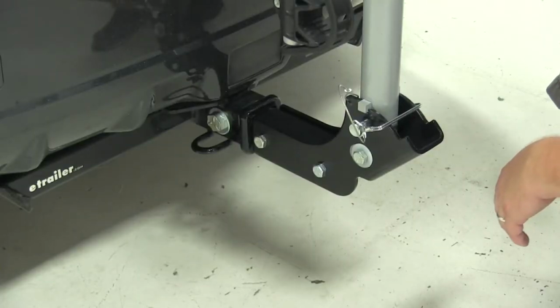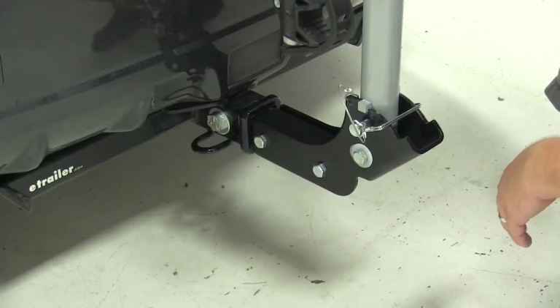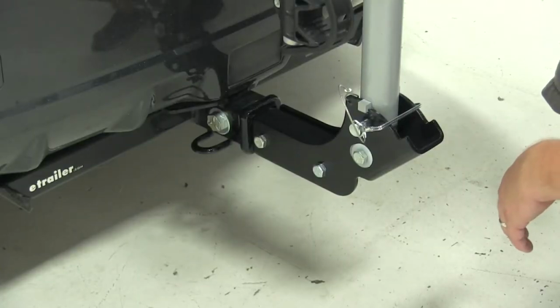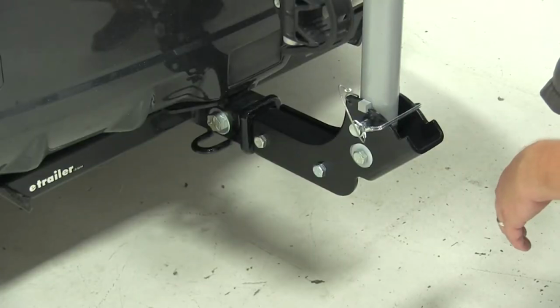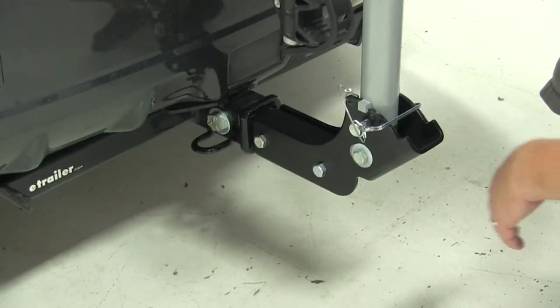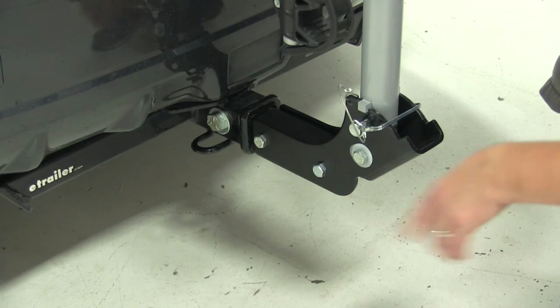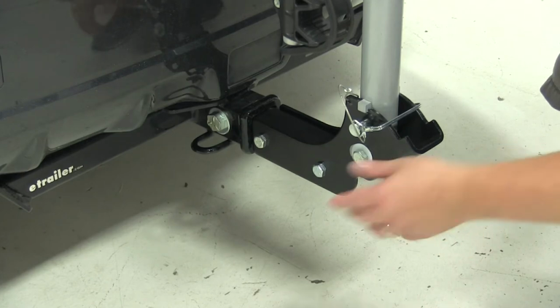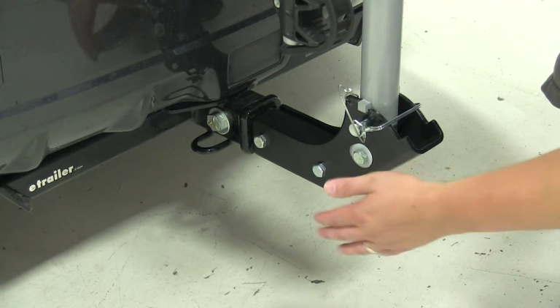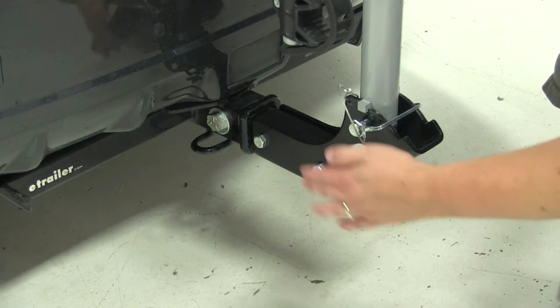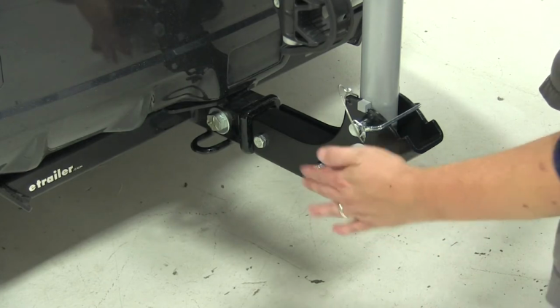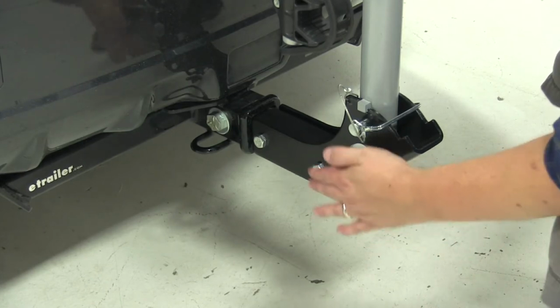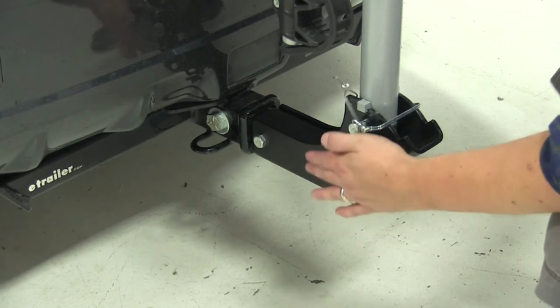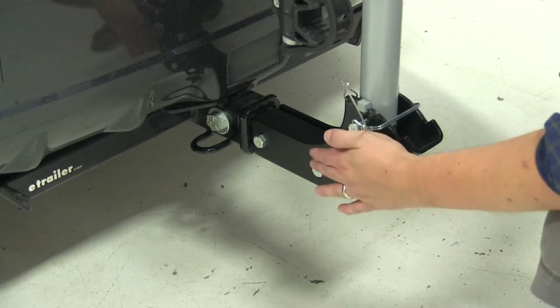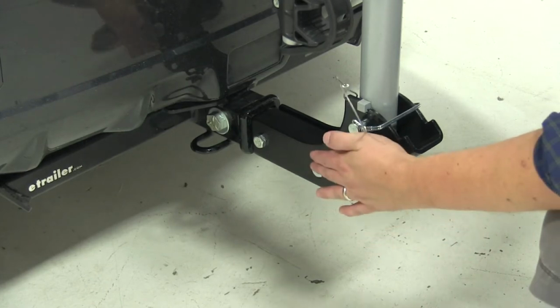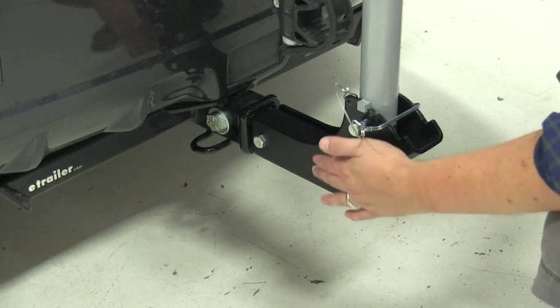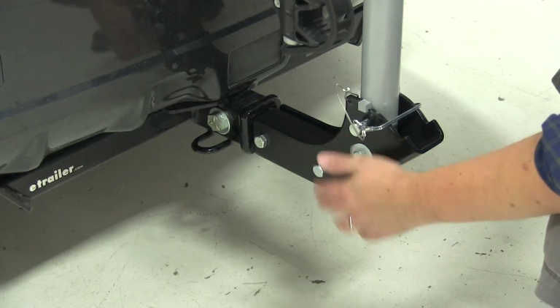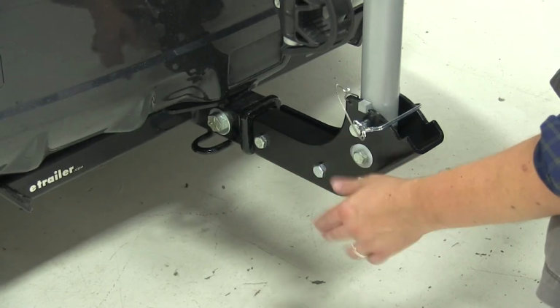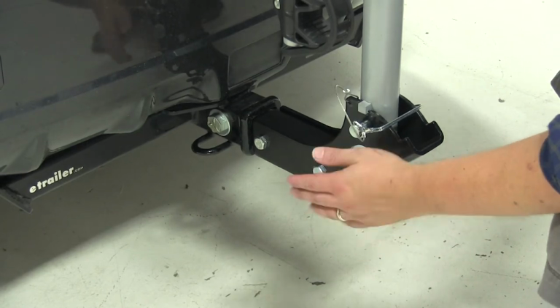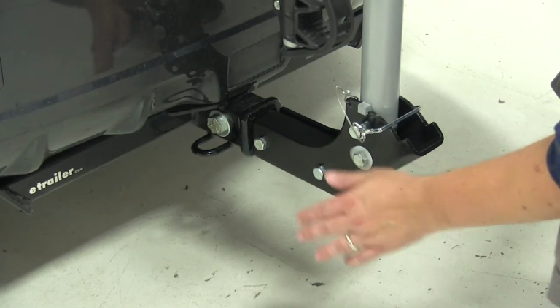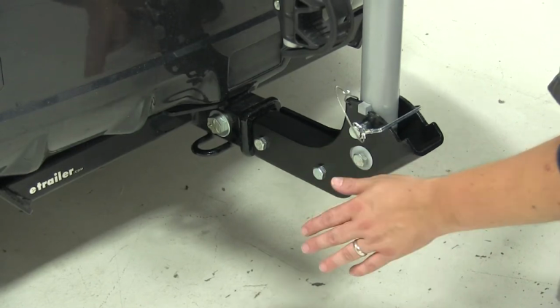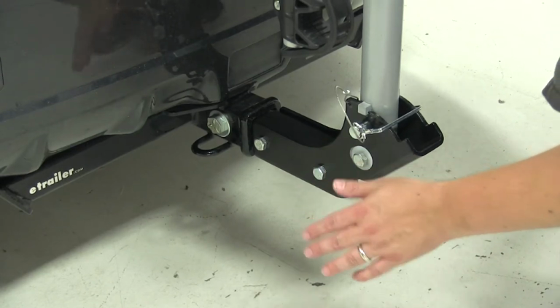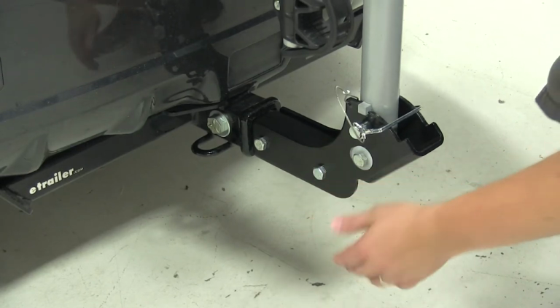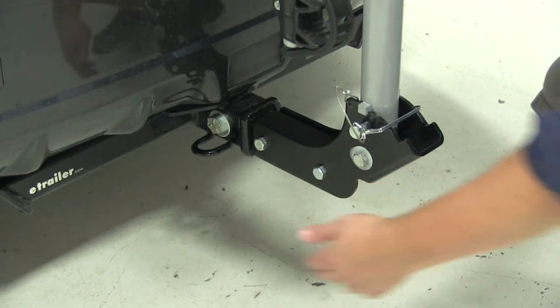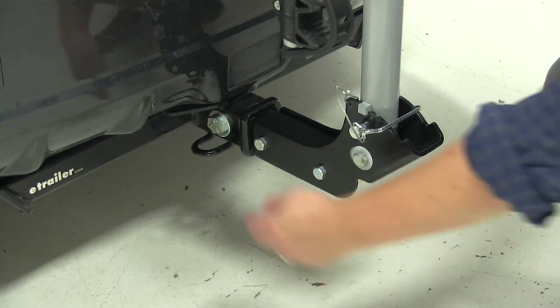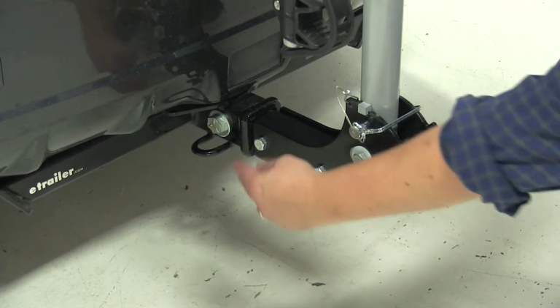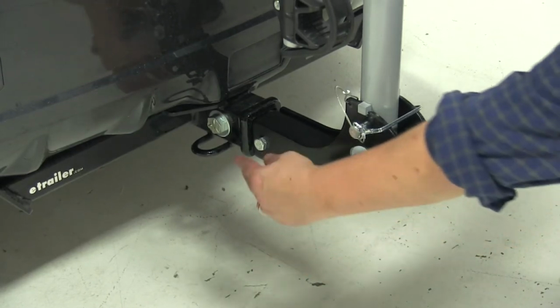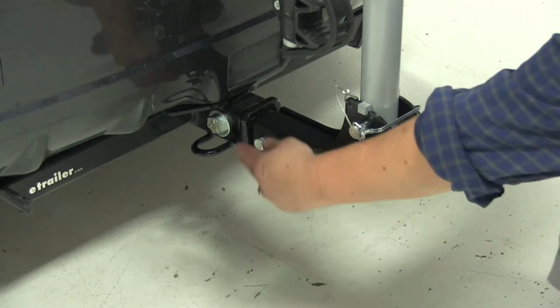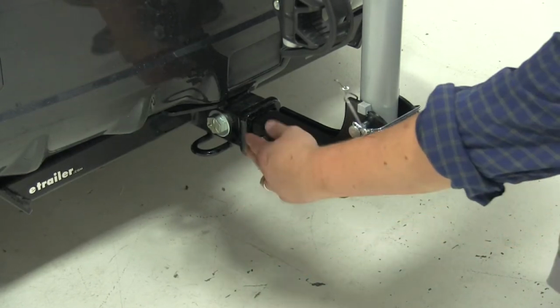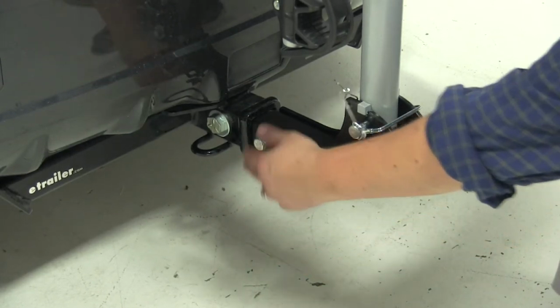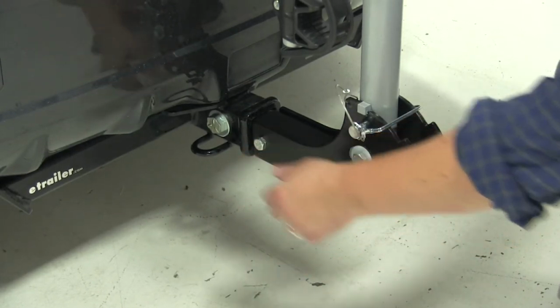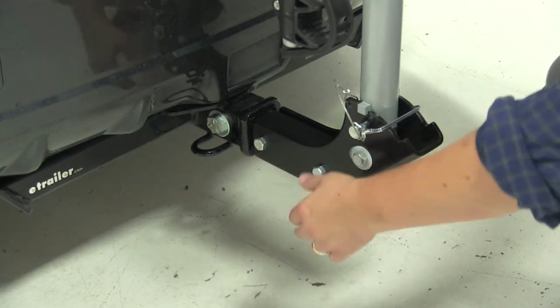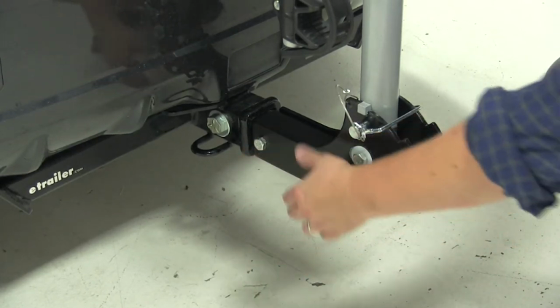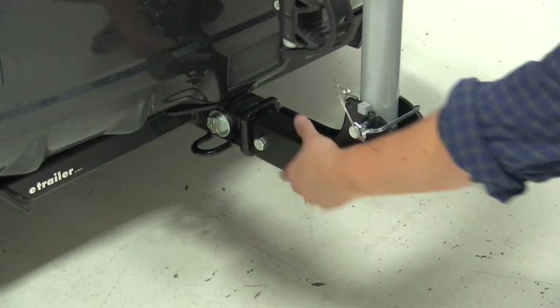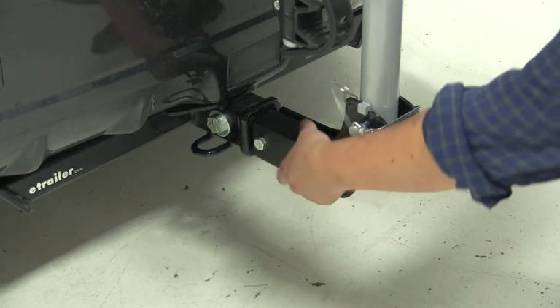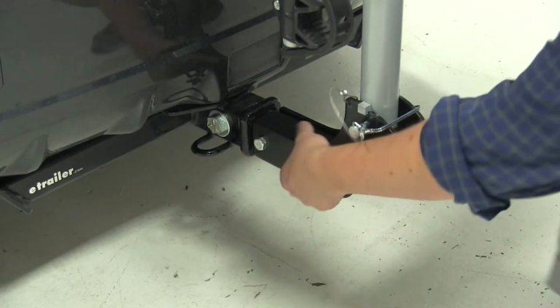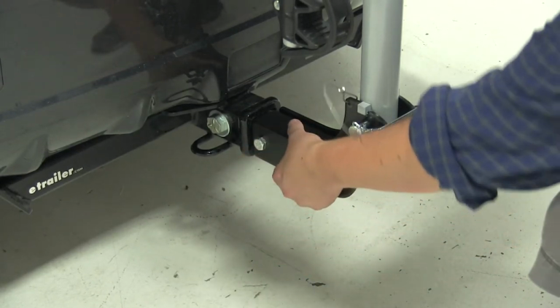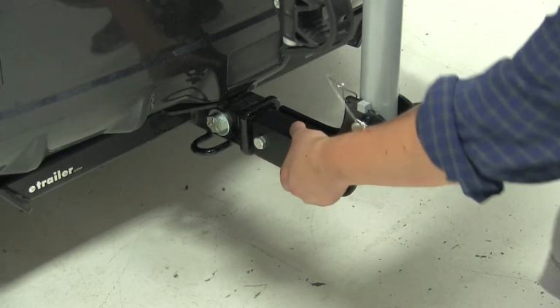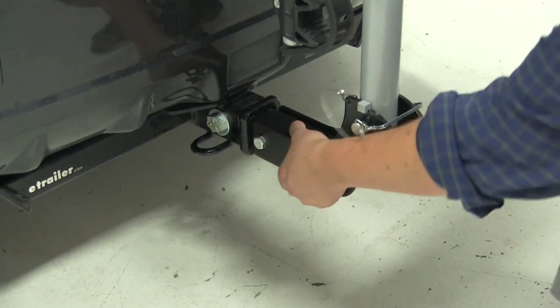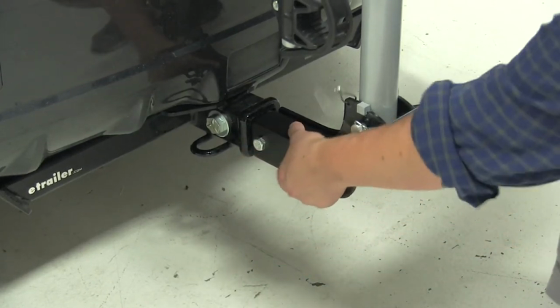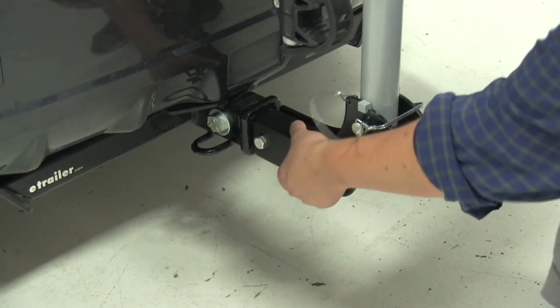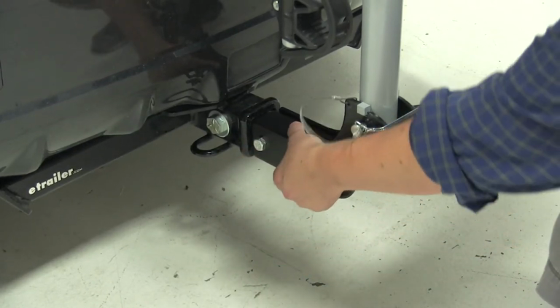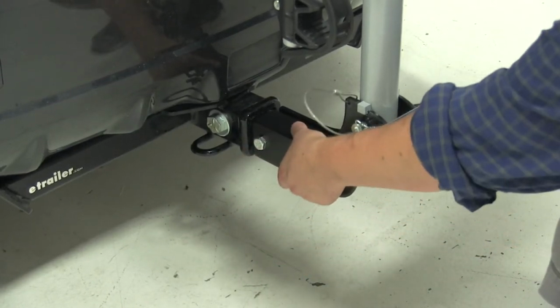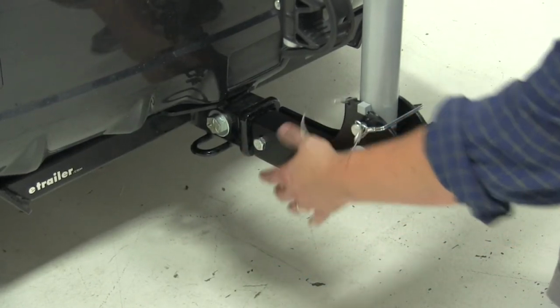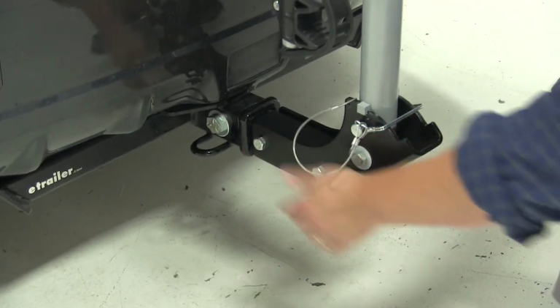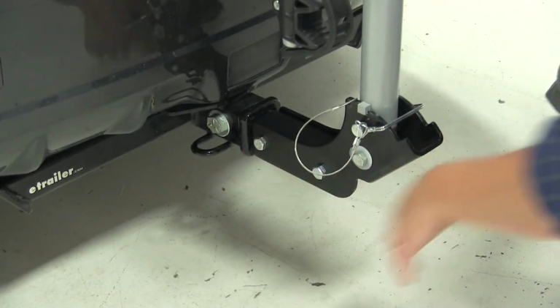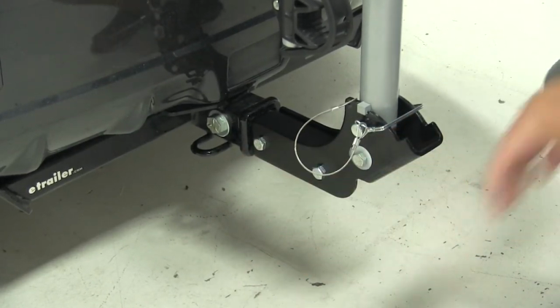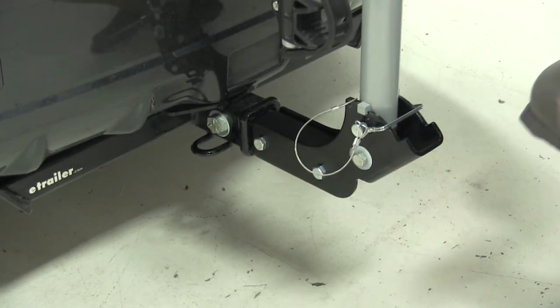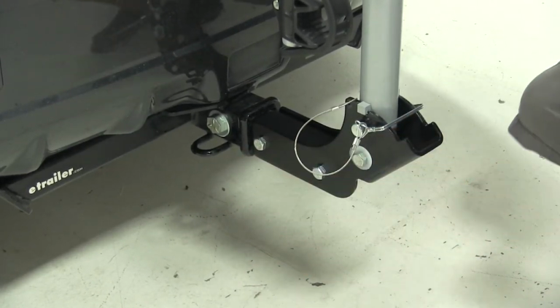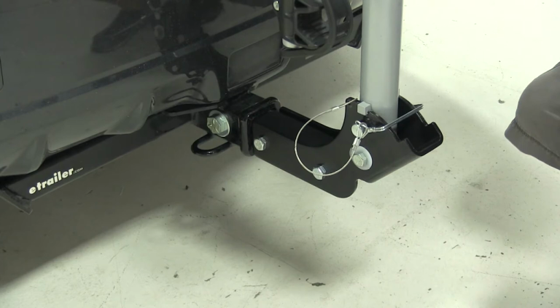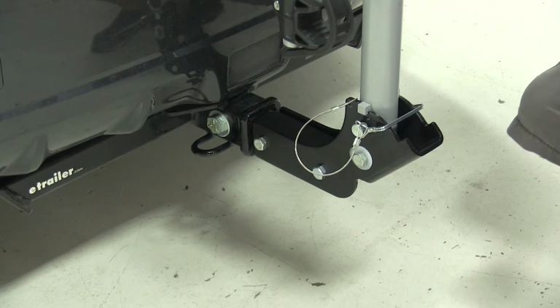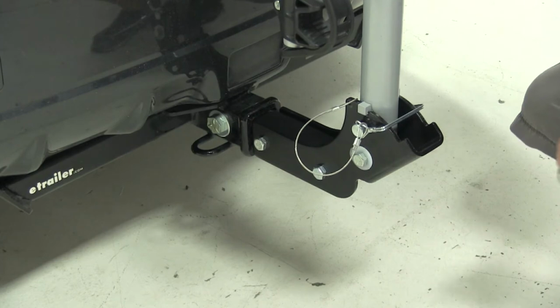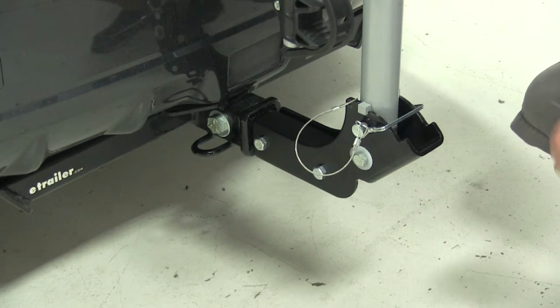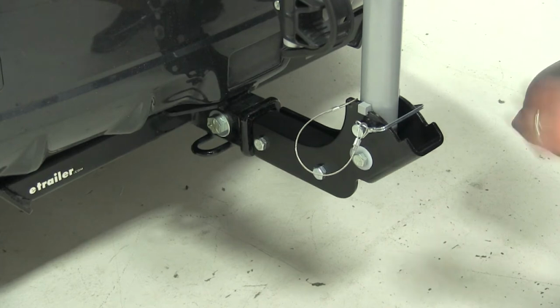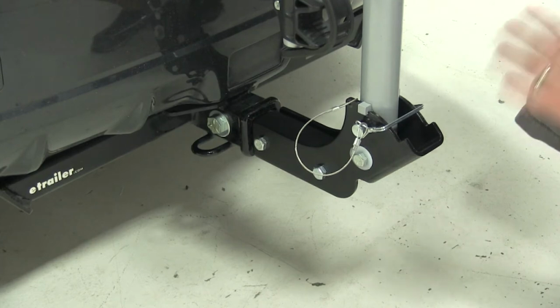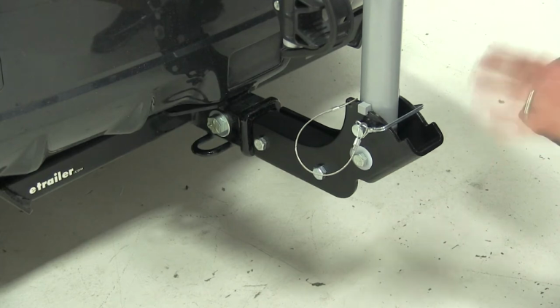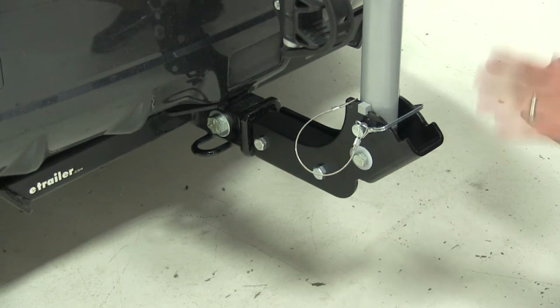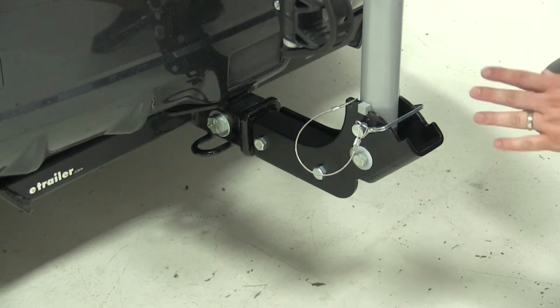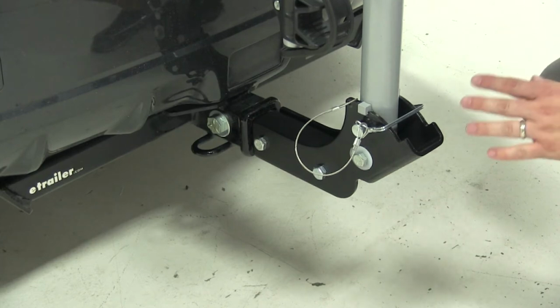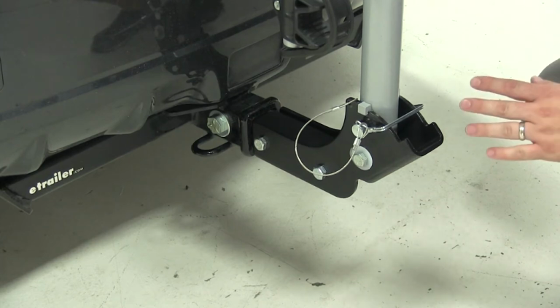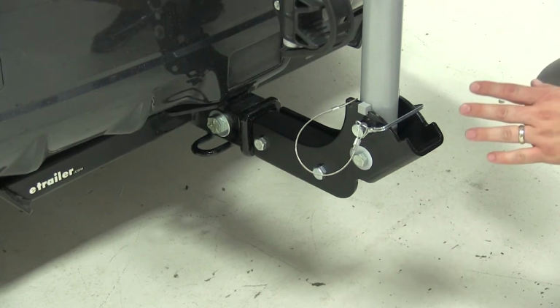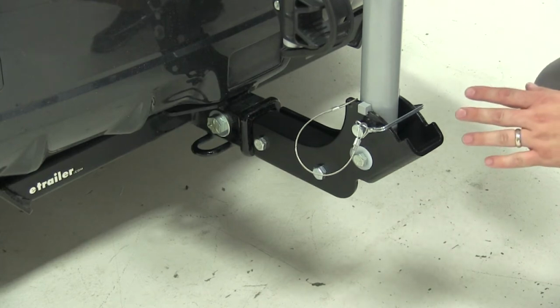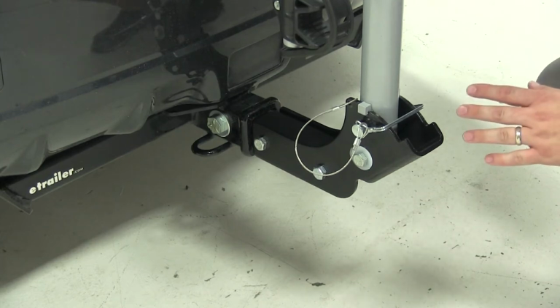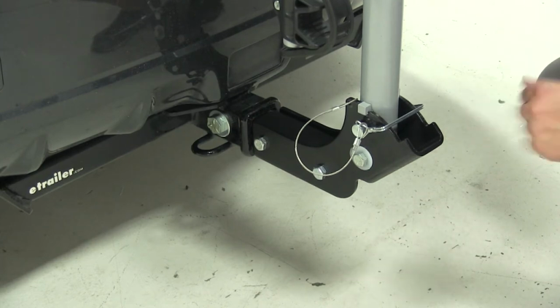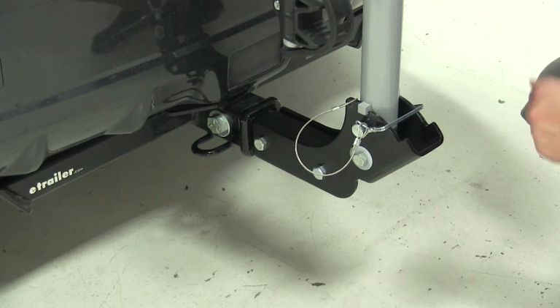This bike rack is for 2-inch hitches only and comes with its own anti-rattle bolt, which is going to take the shake and play out of the shank, making for a much smoother ride down the road.